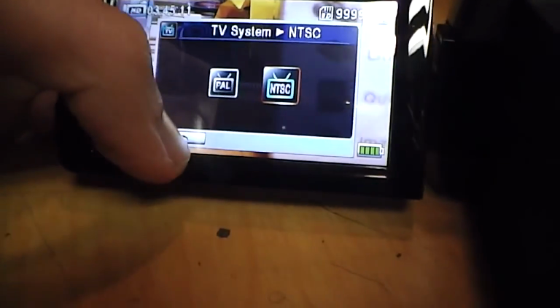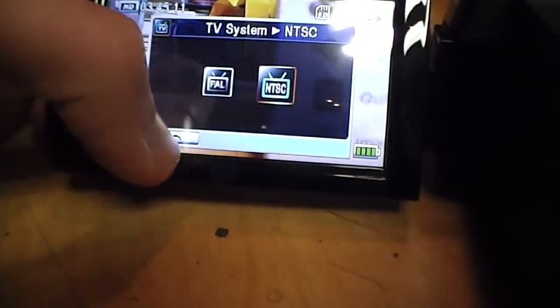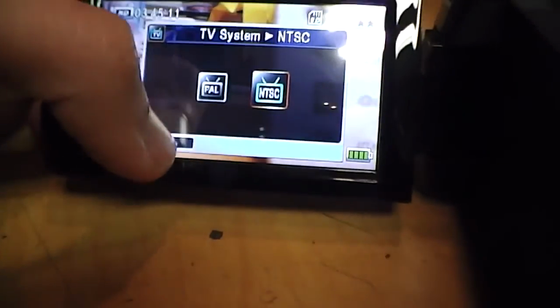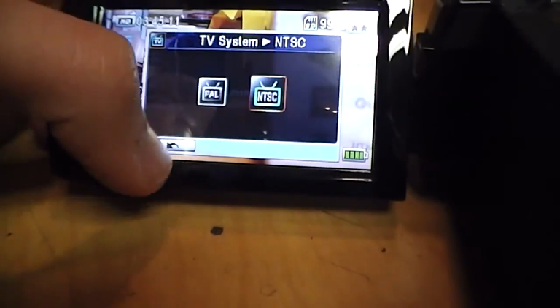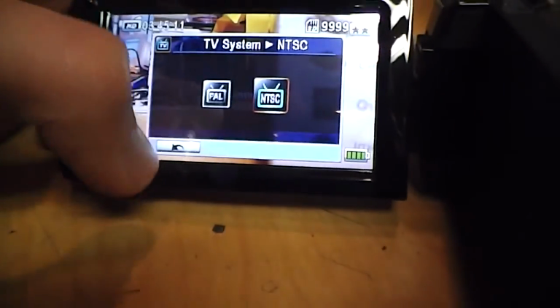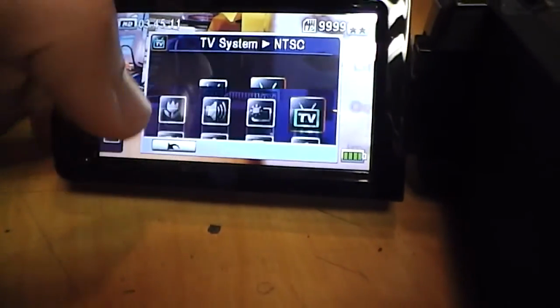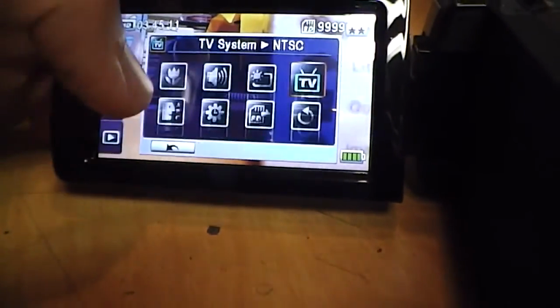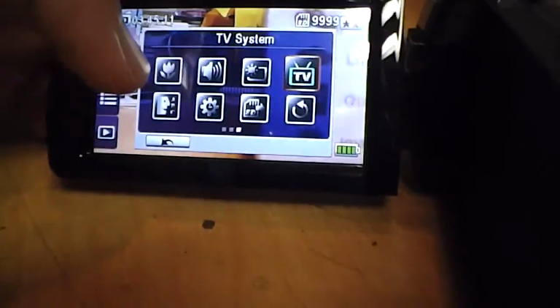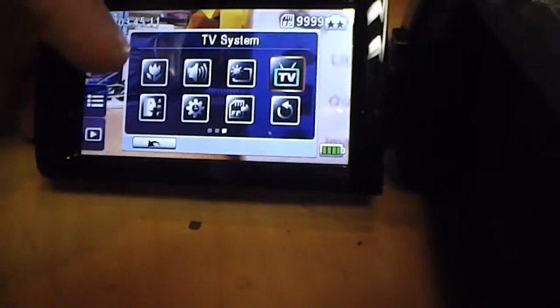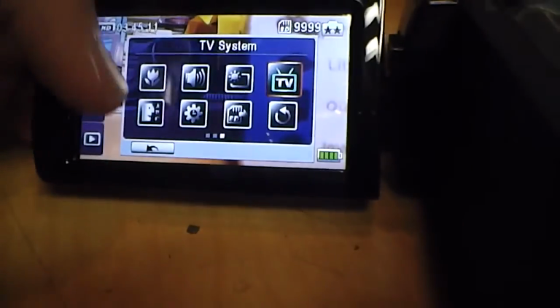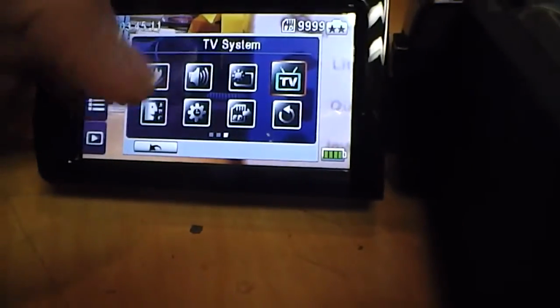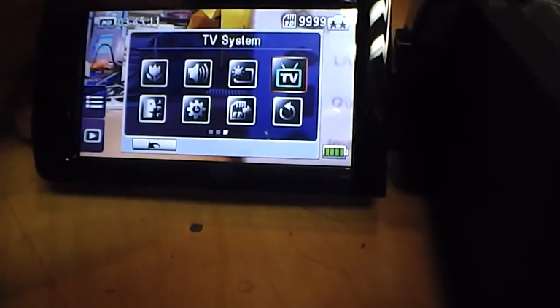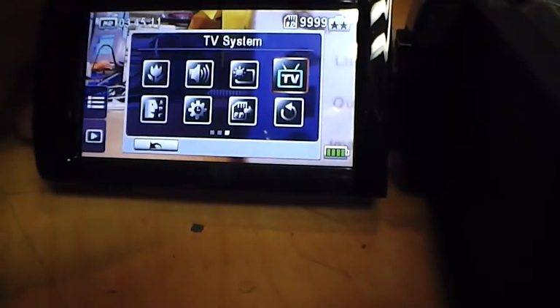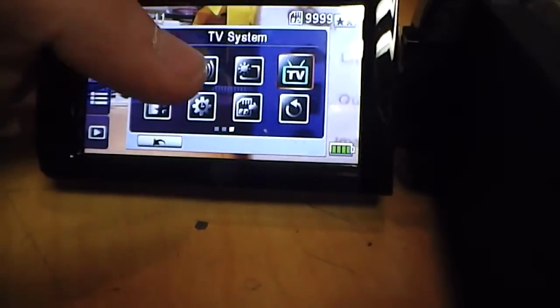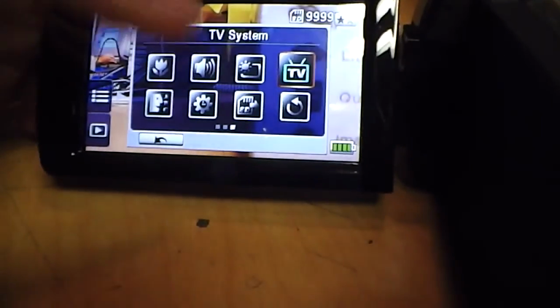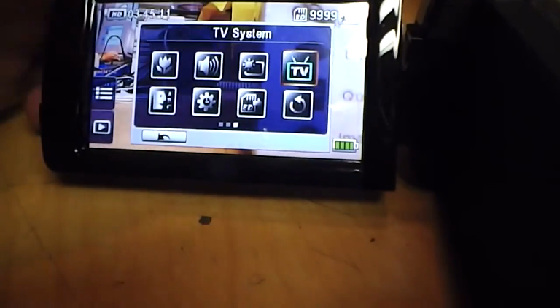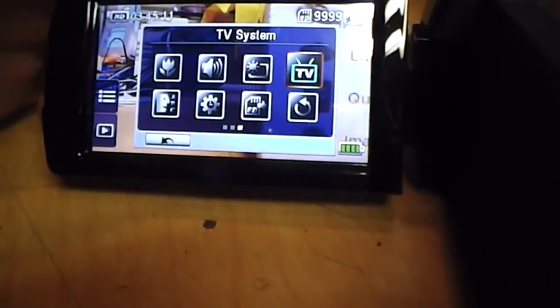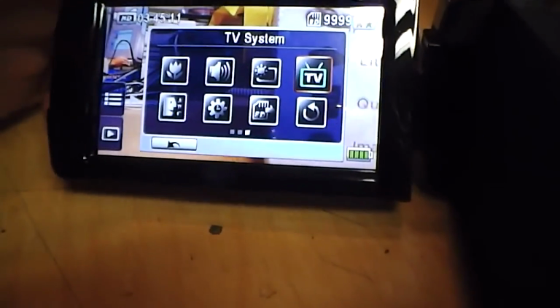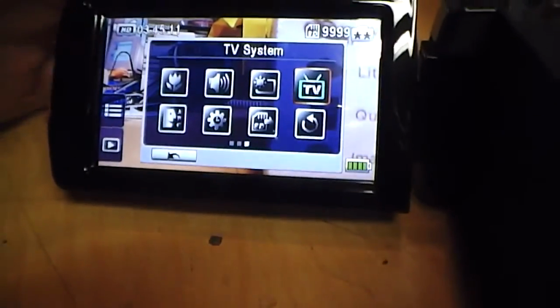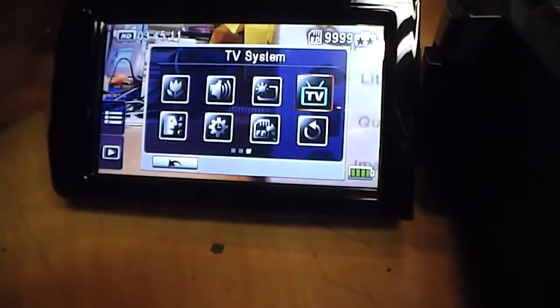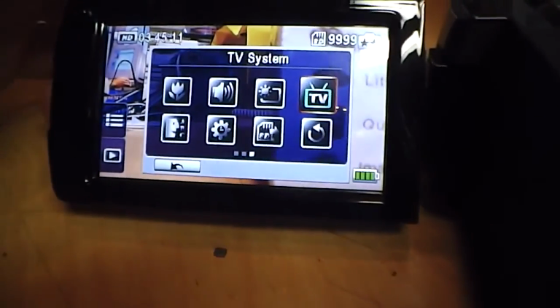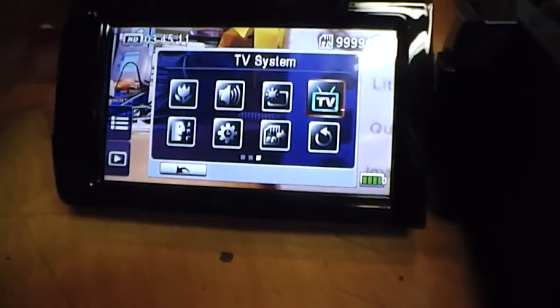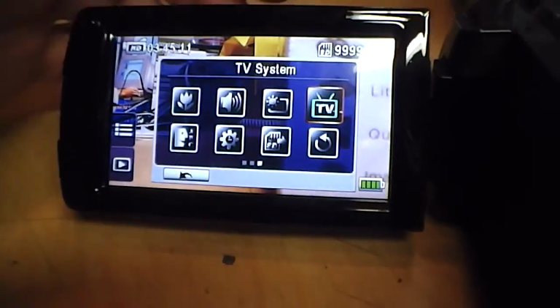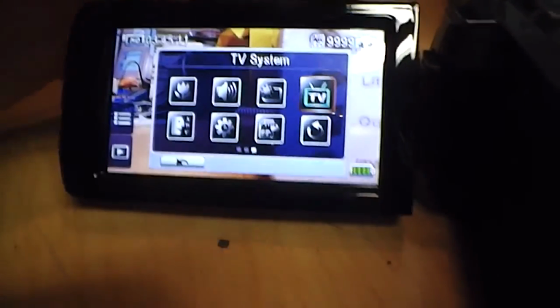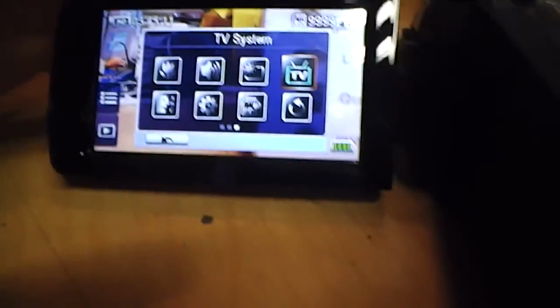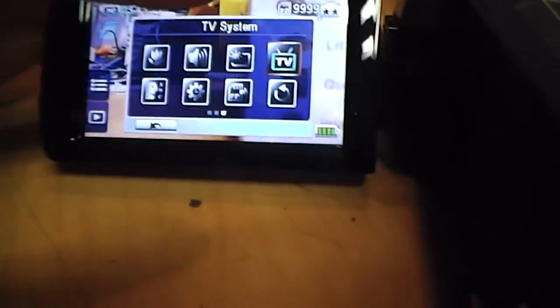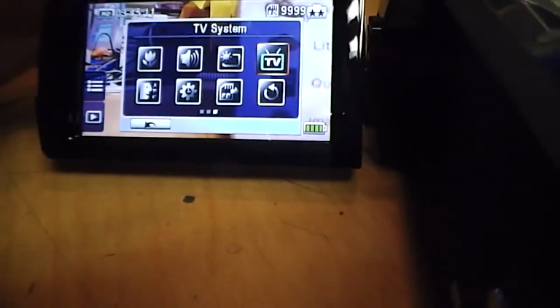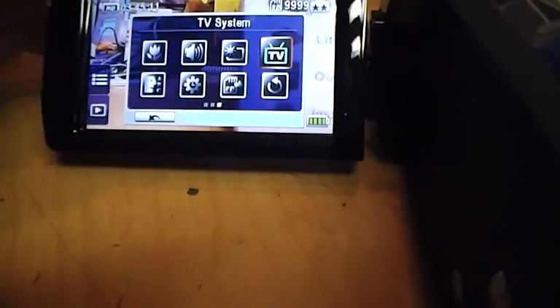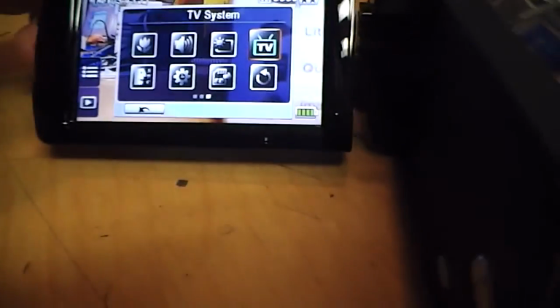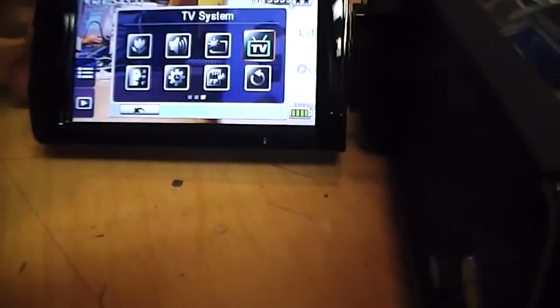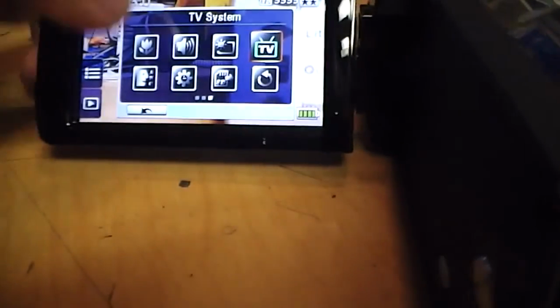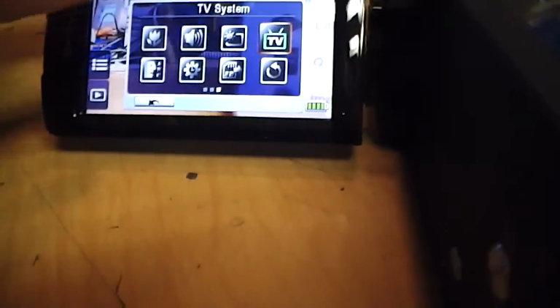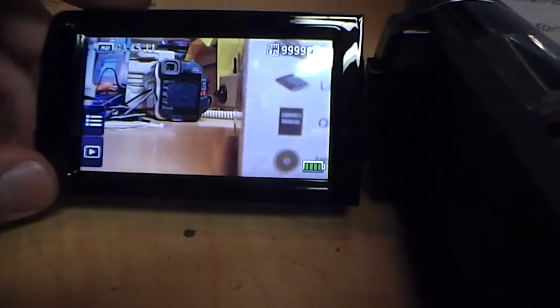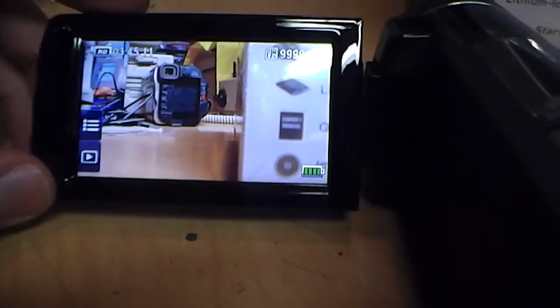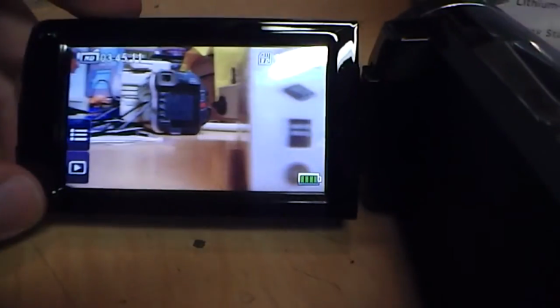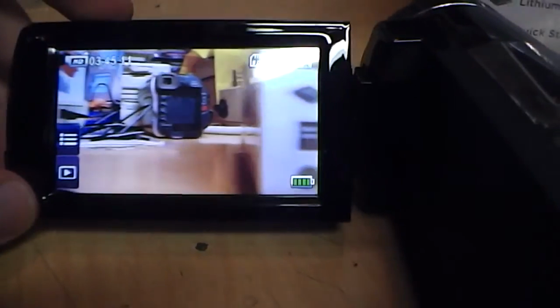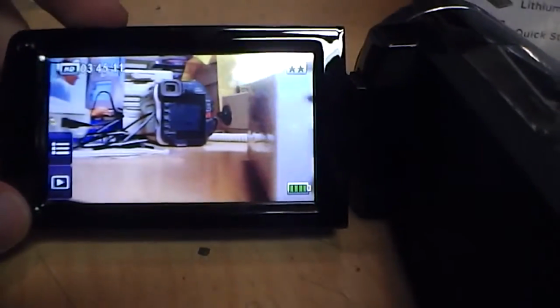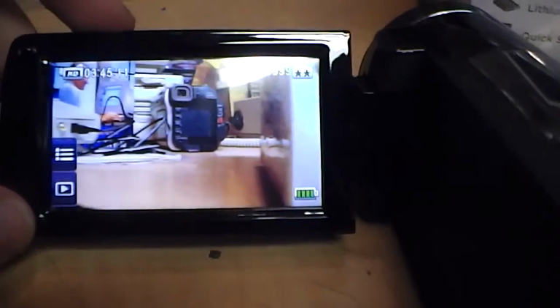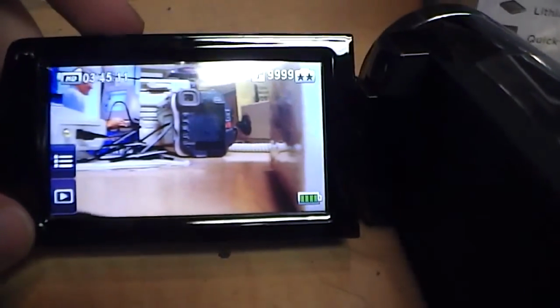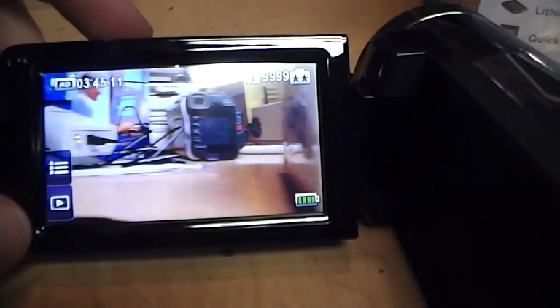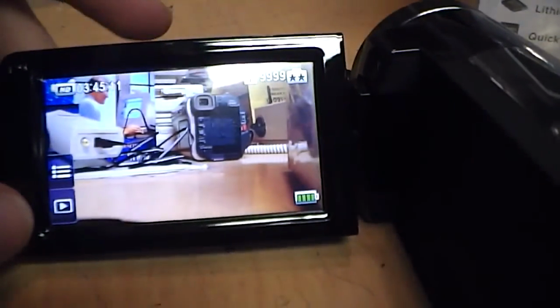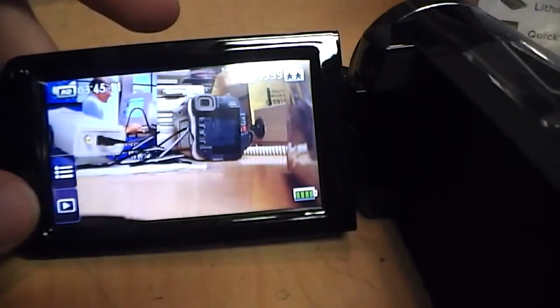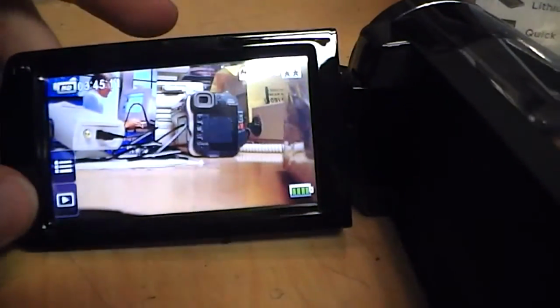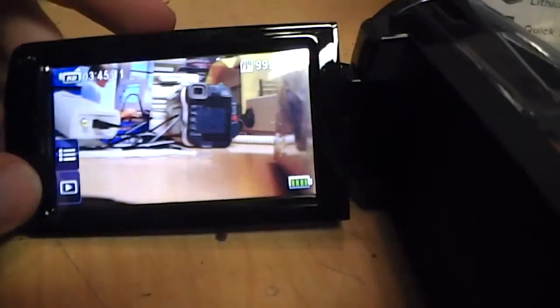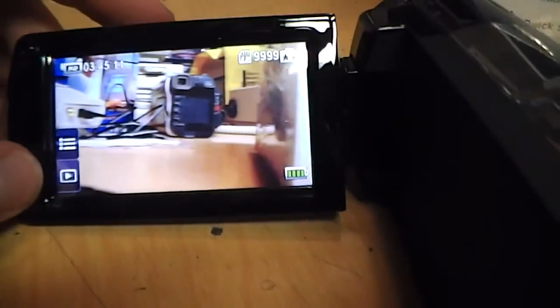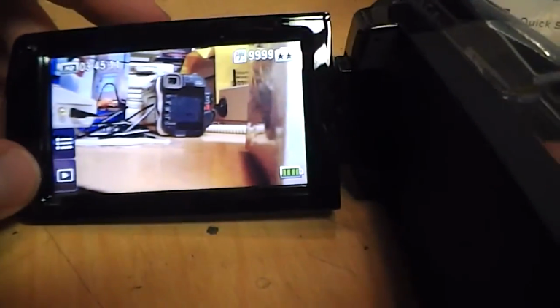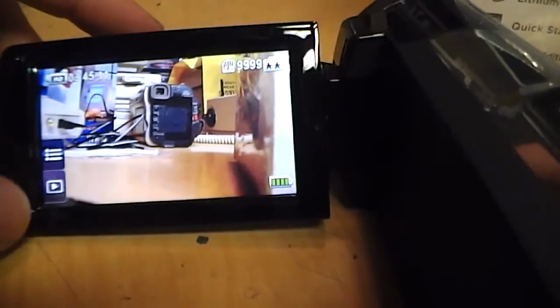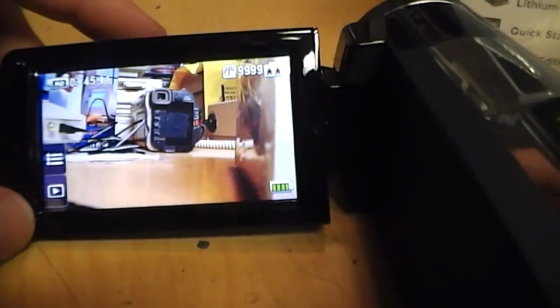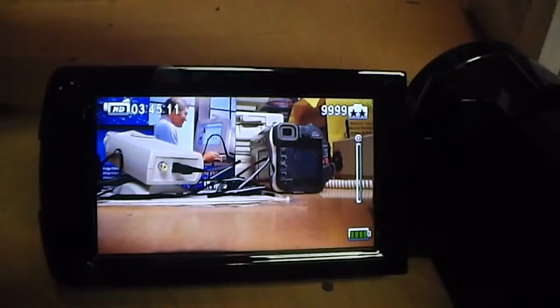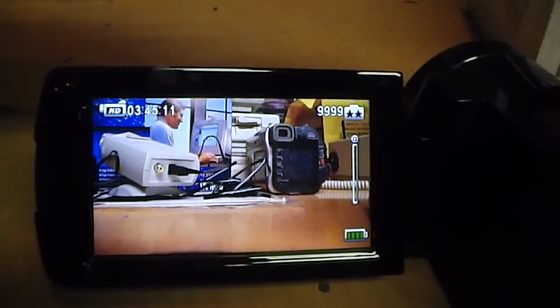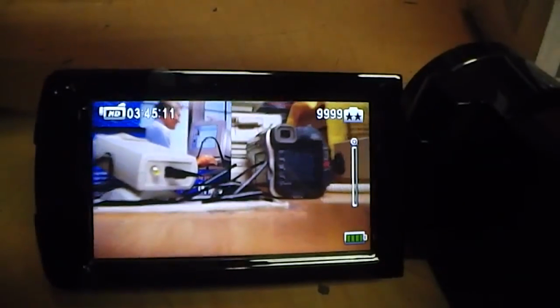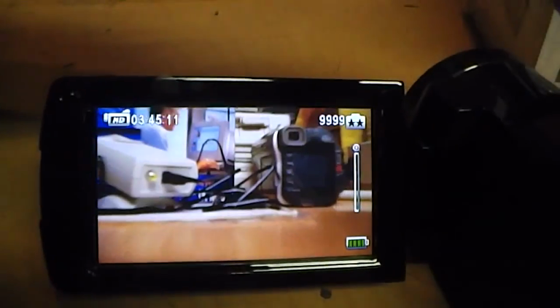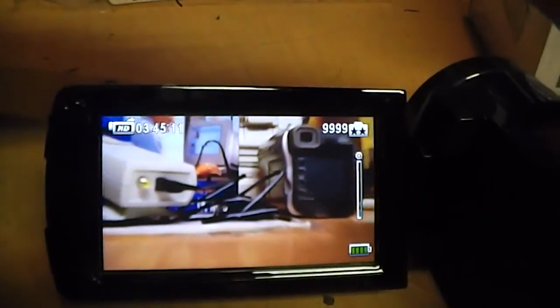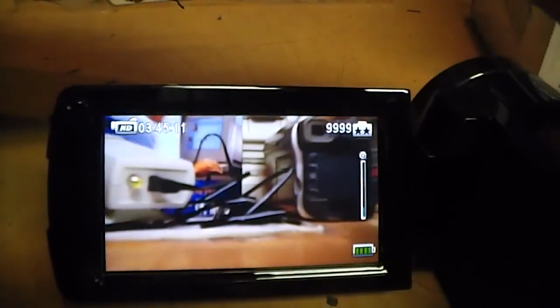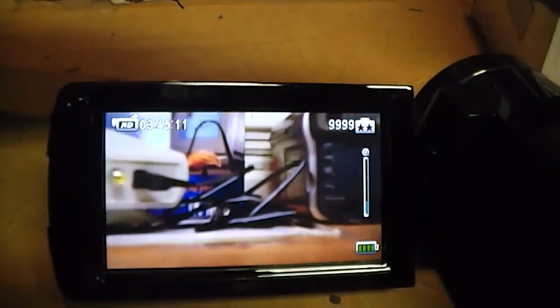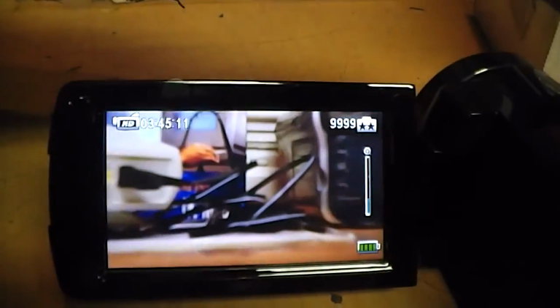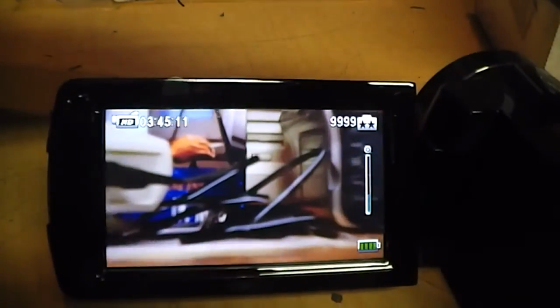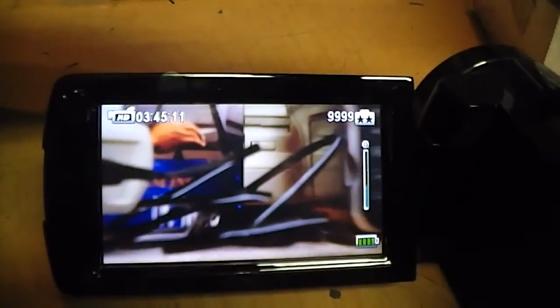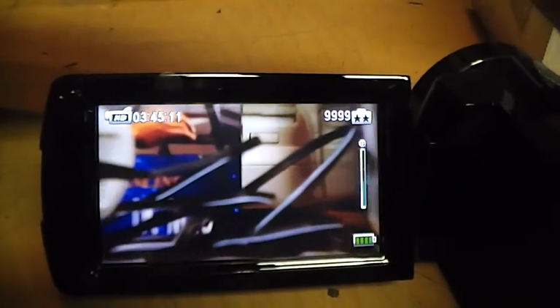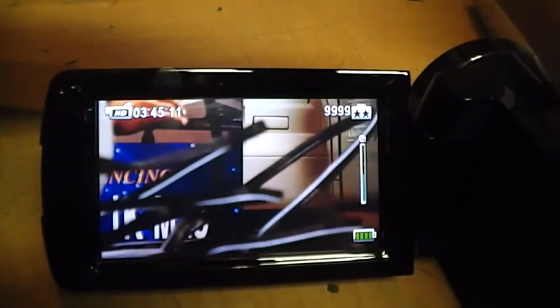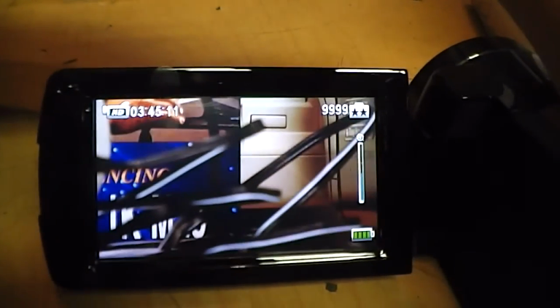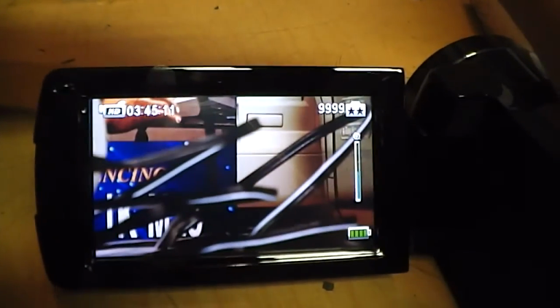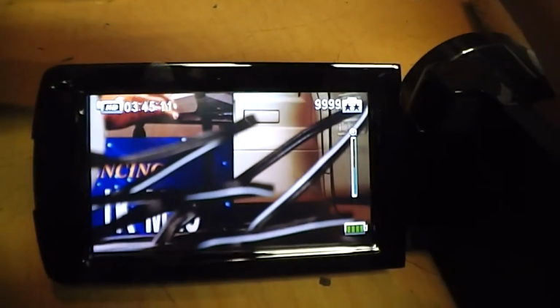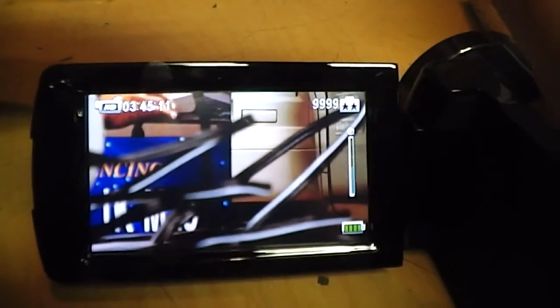Then there are setup options for the camcorder — setting it to NTSC or PAL, turning the beeps on and off, formatting the SD card, and things like that. So the touchscreen is pretty nice, and there's your 10x optical zoom with auto focus.